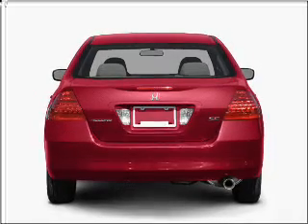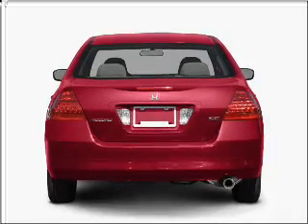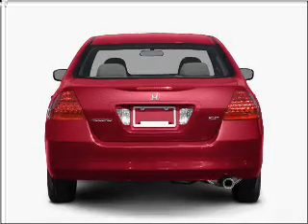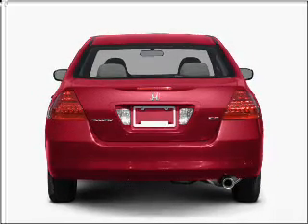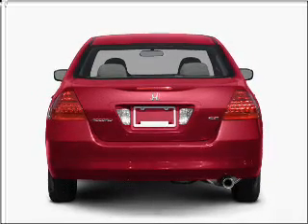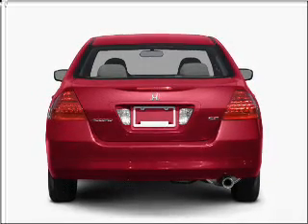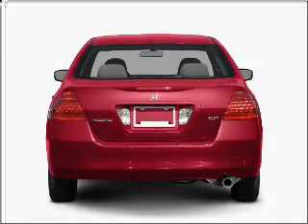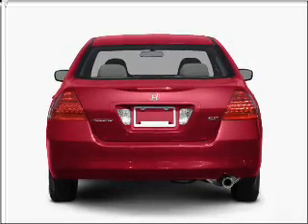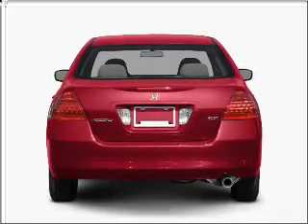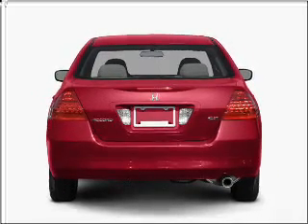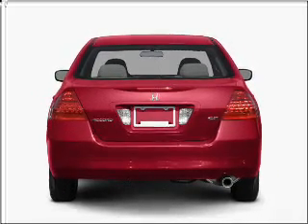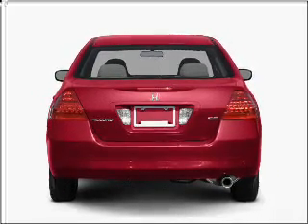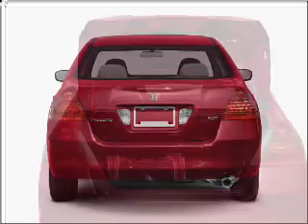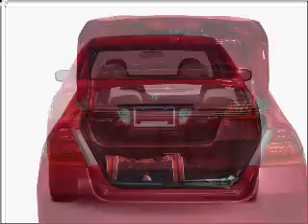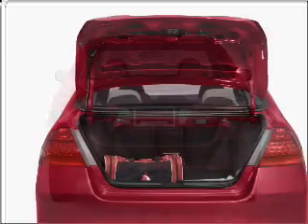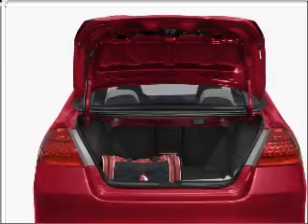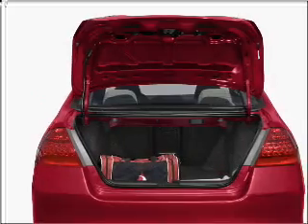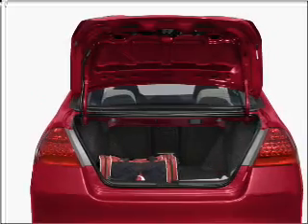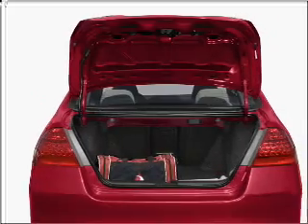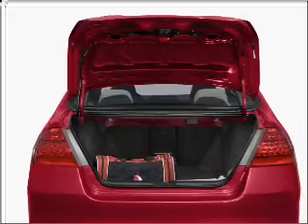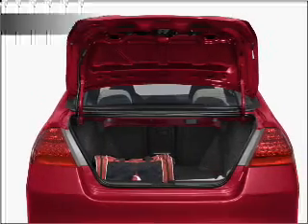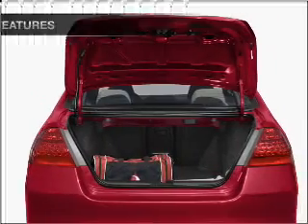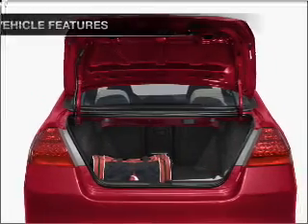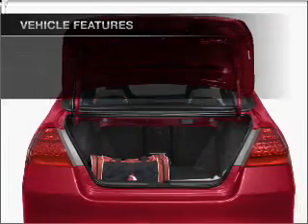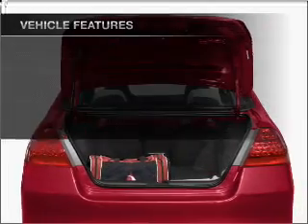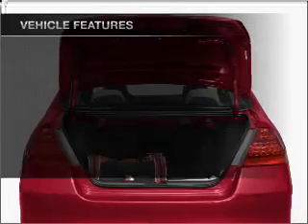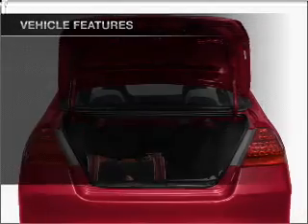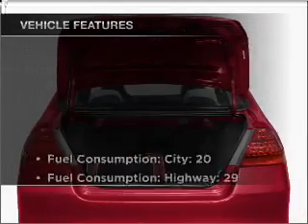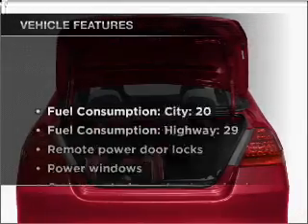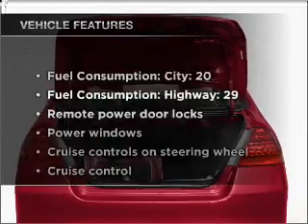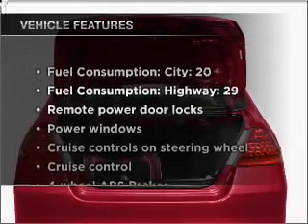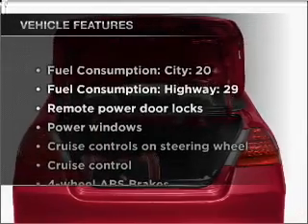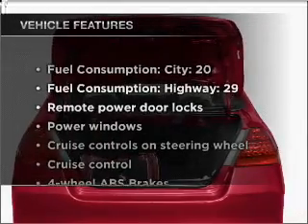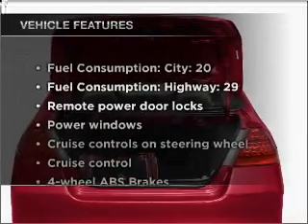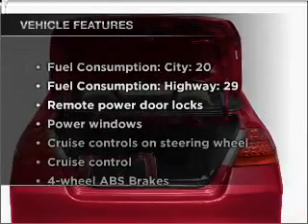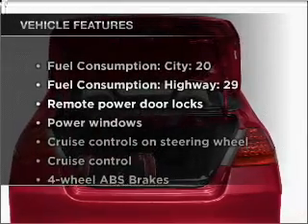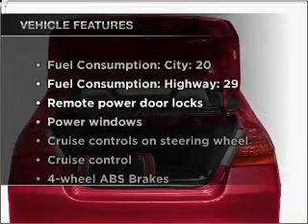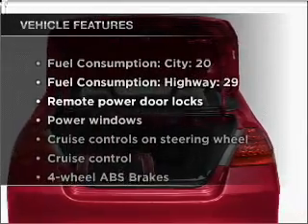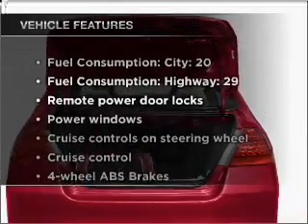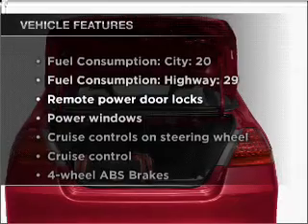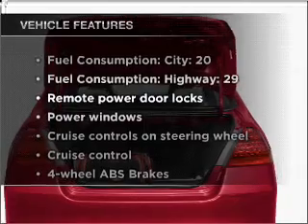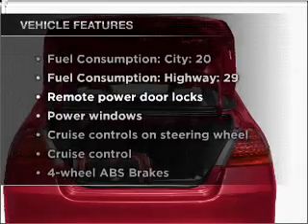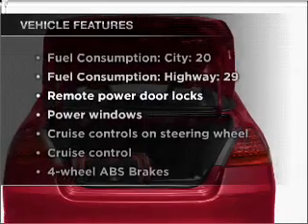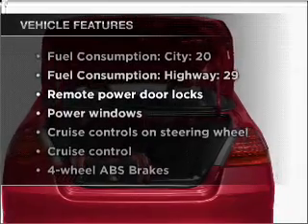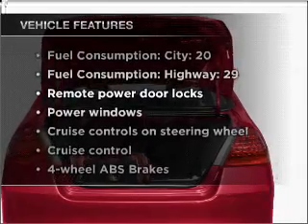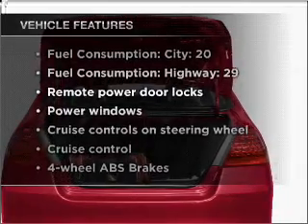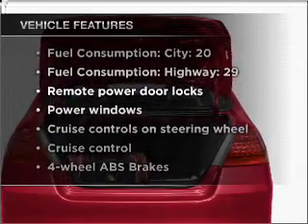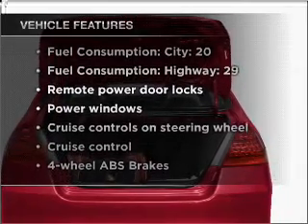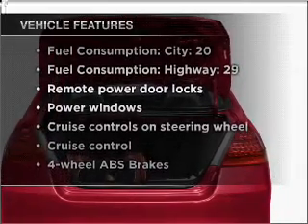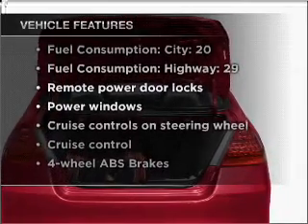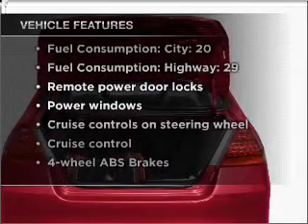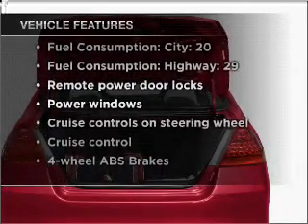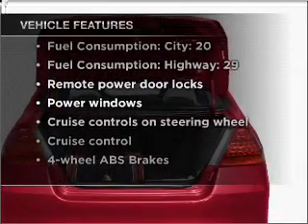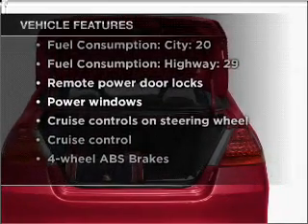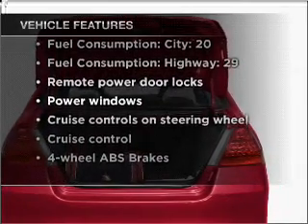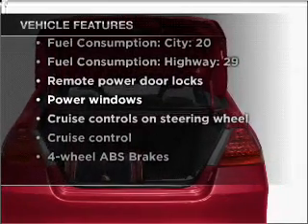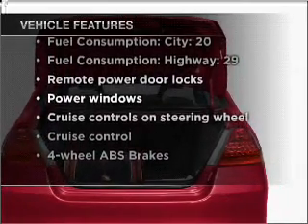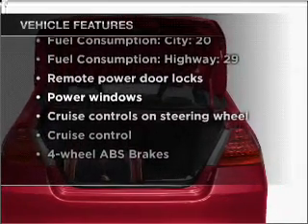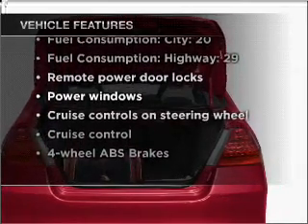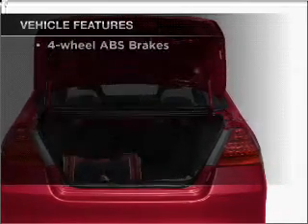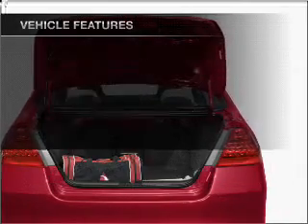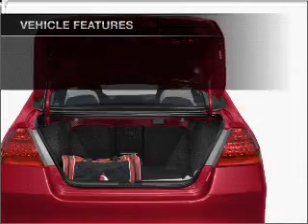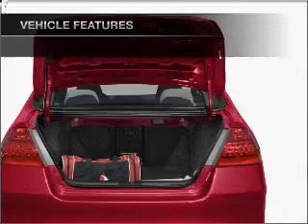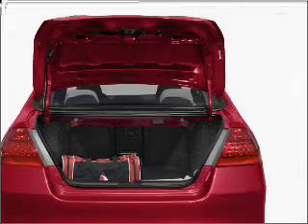Let the outside in with a built-in sunroof. And with these notable features, you won't want to miss out on the opportunity to own this amazing ride.